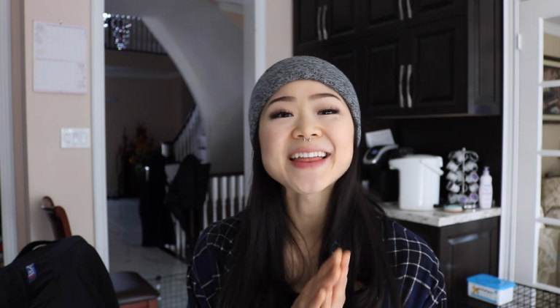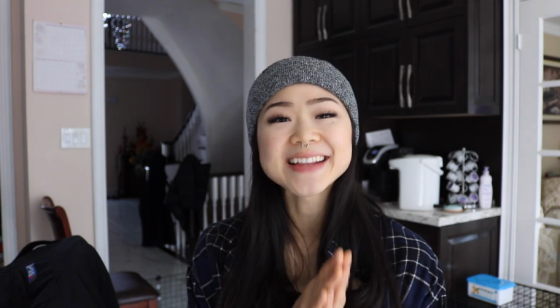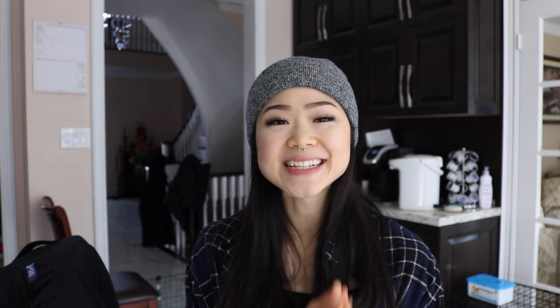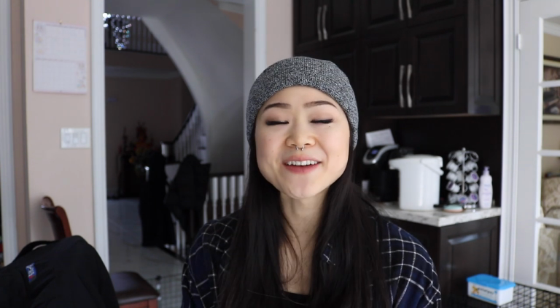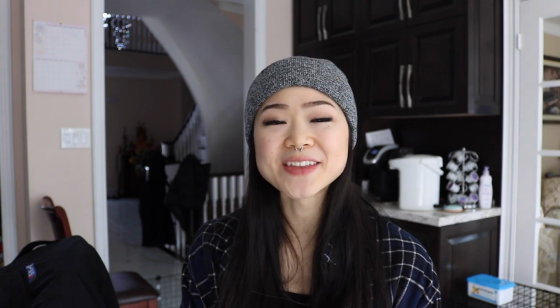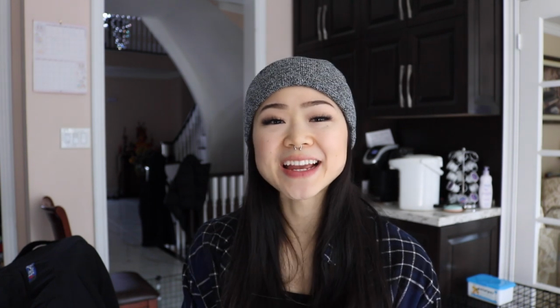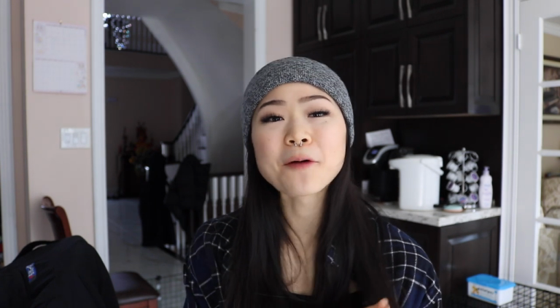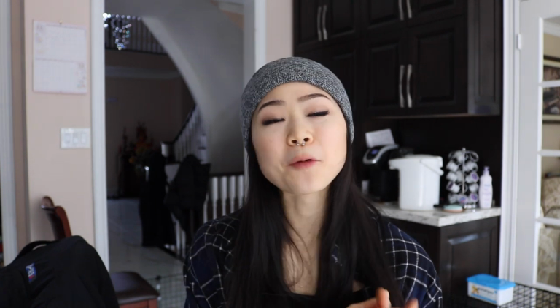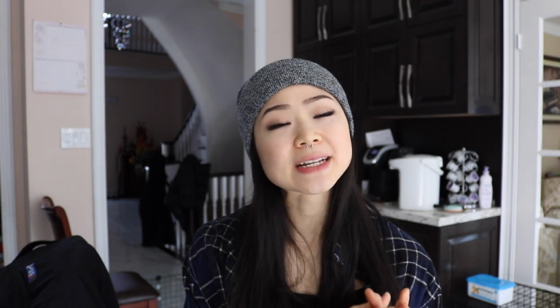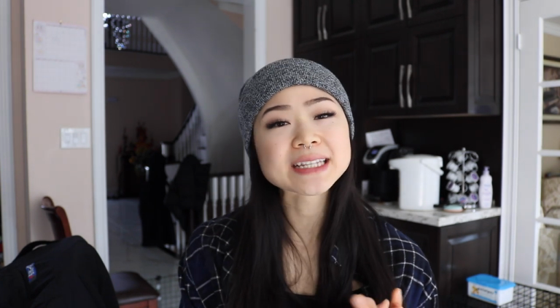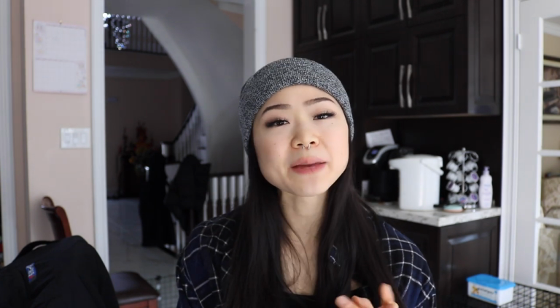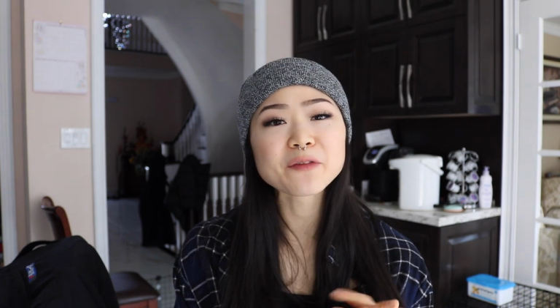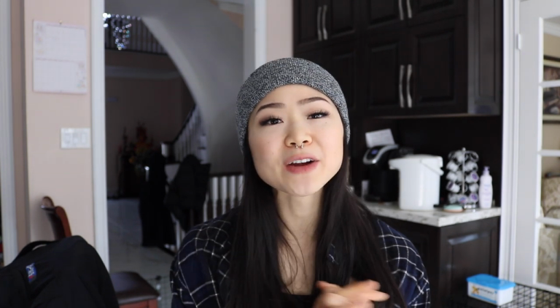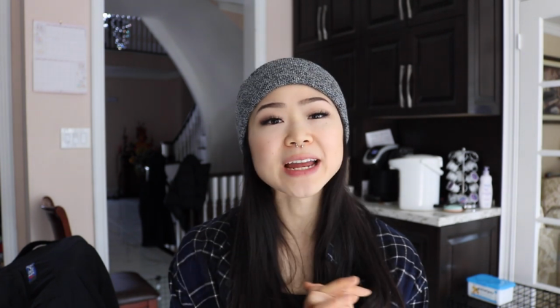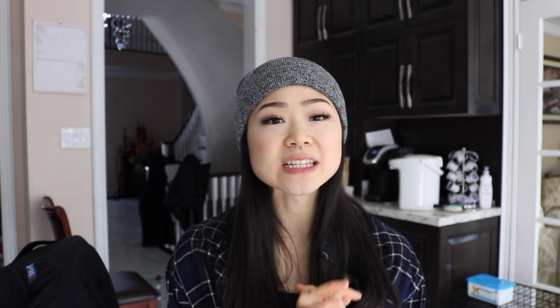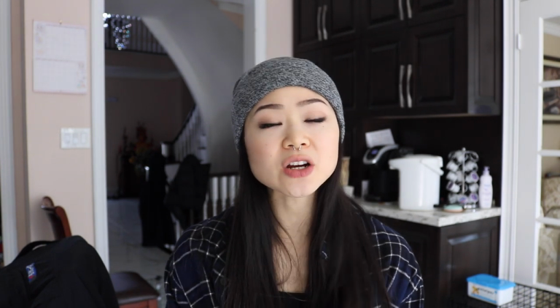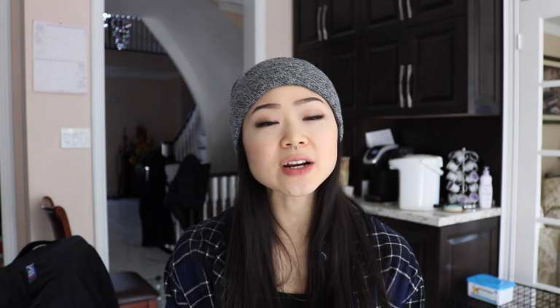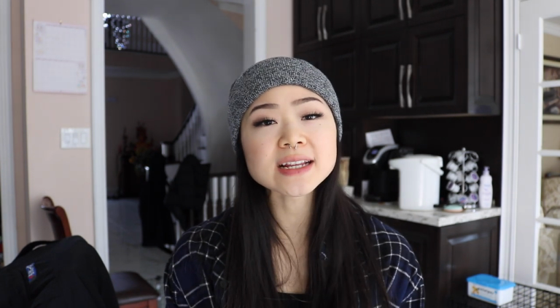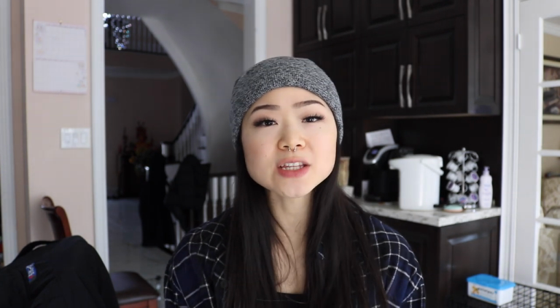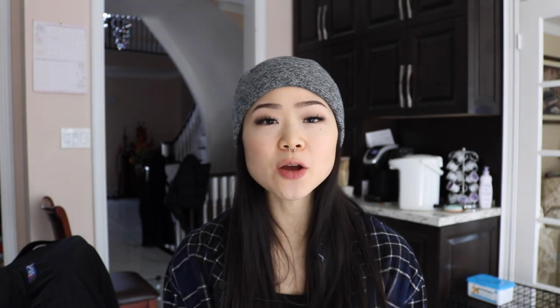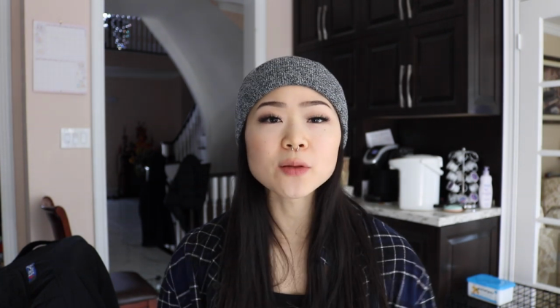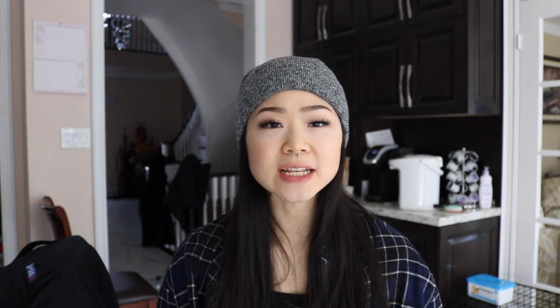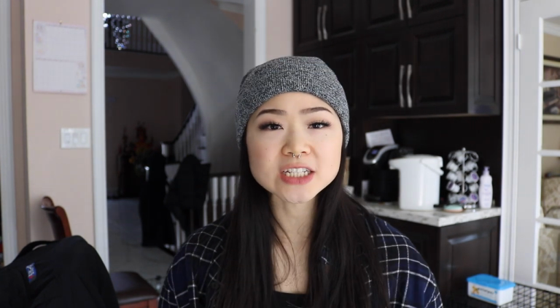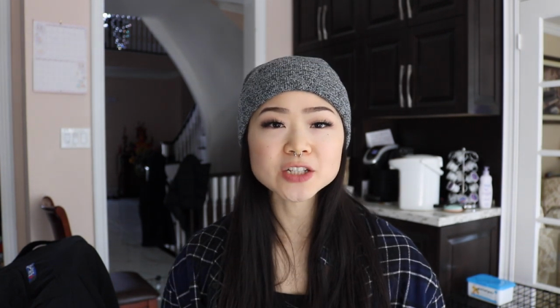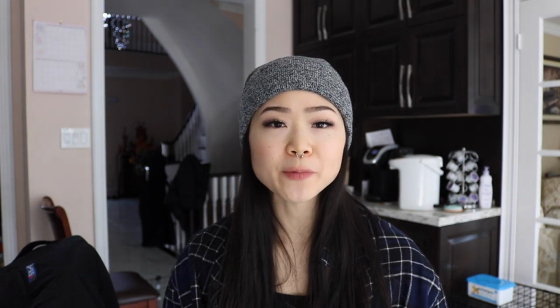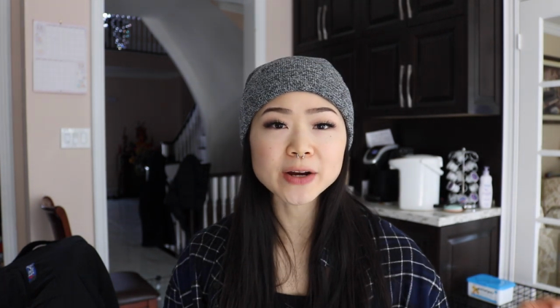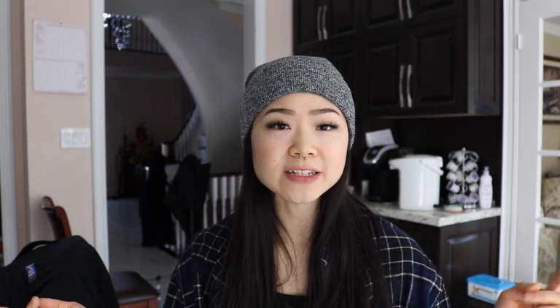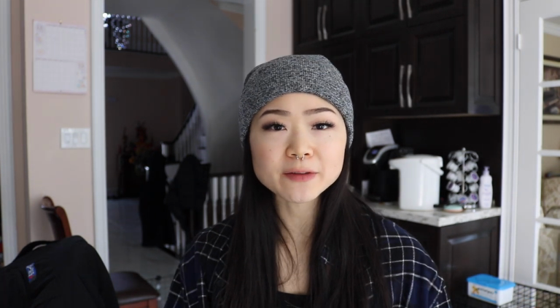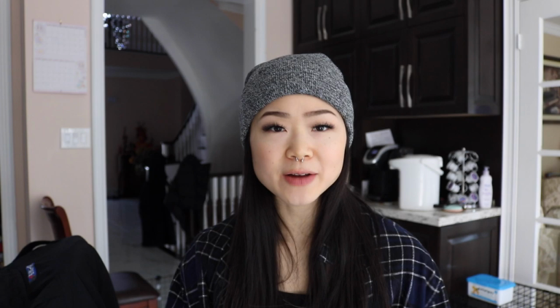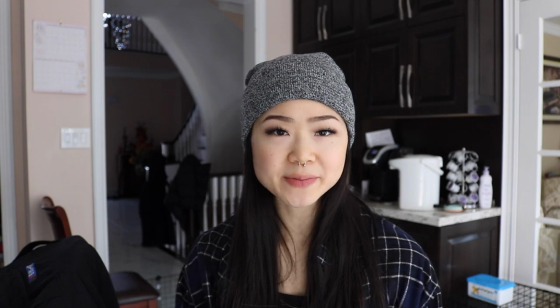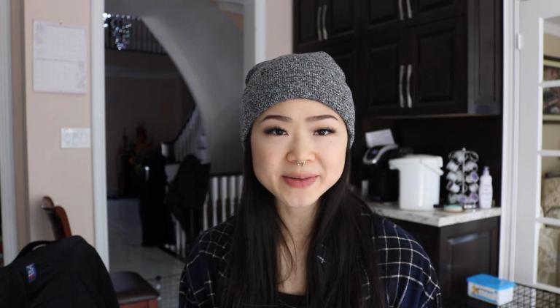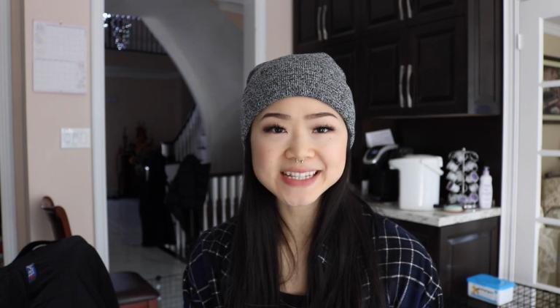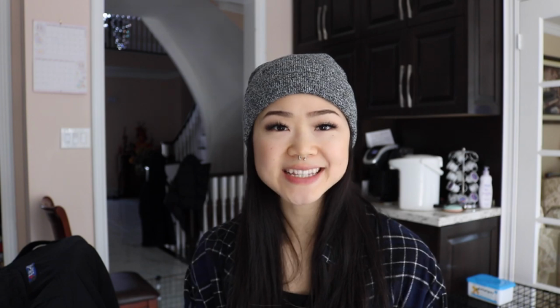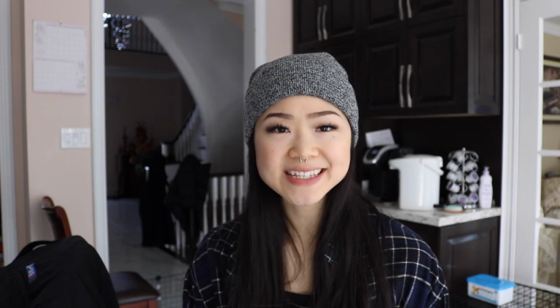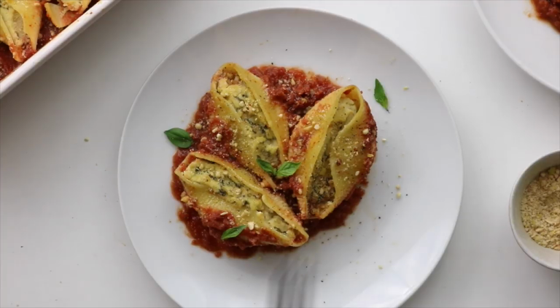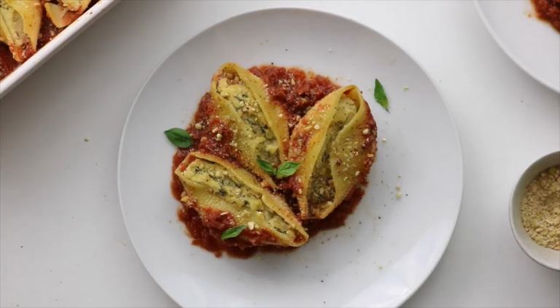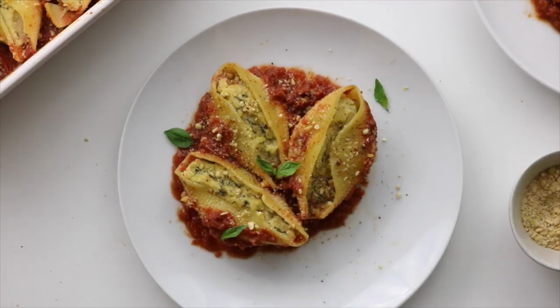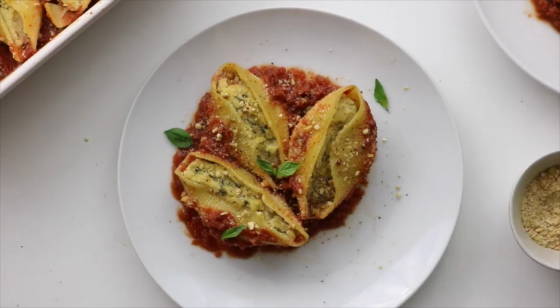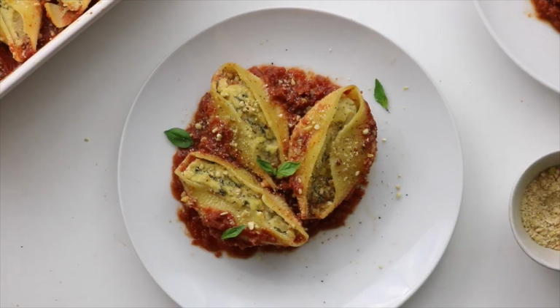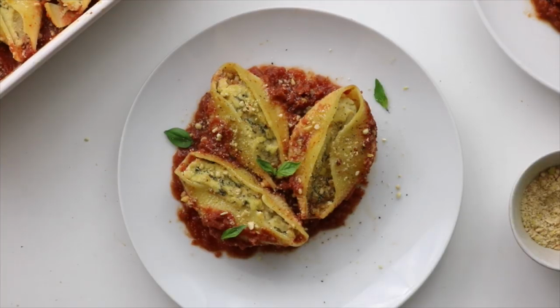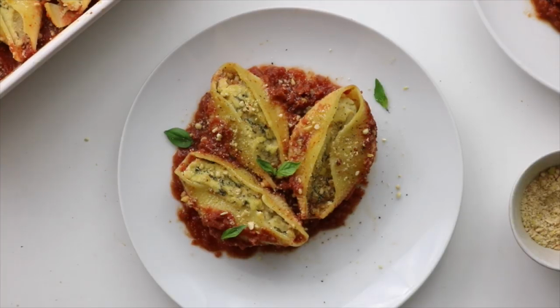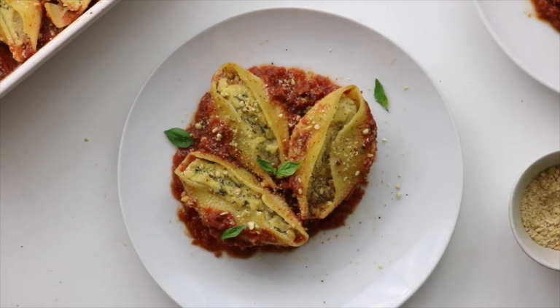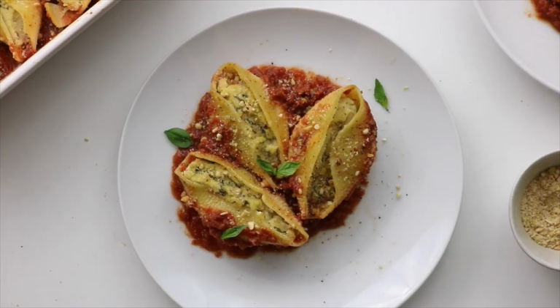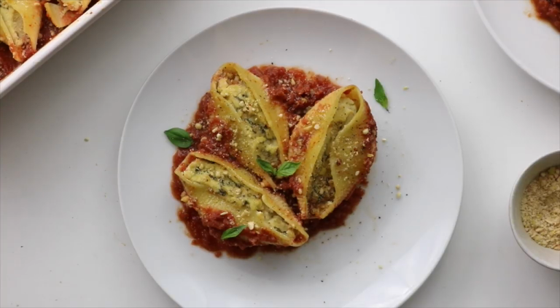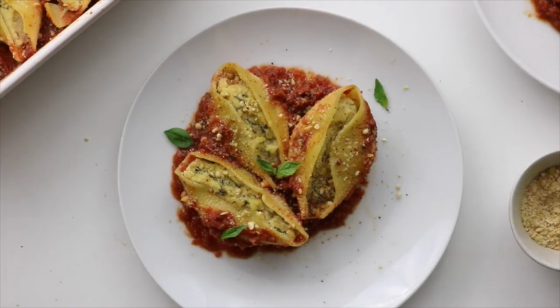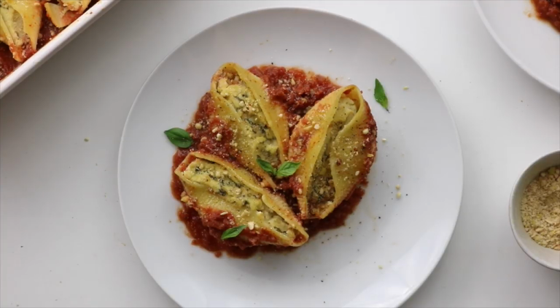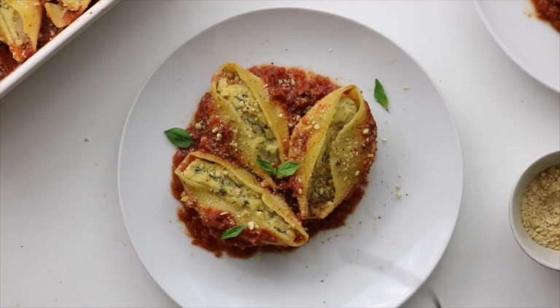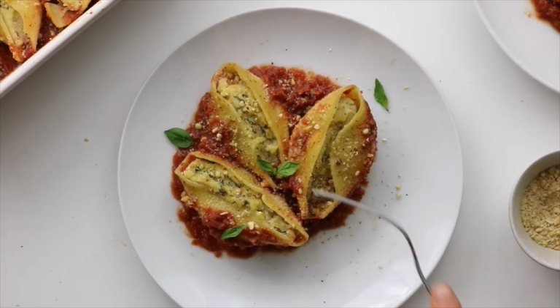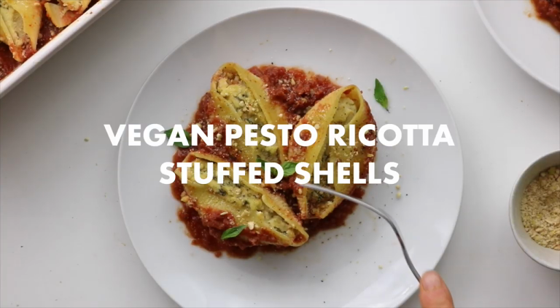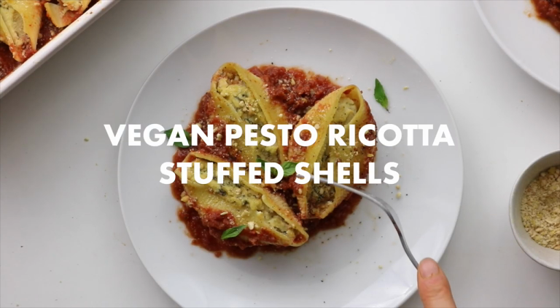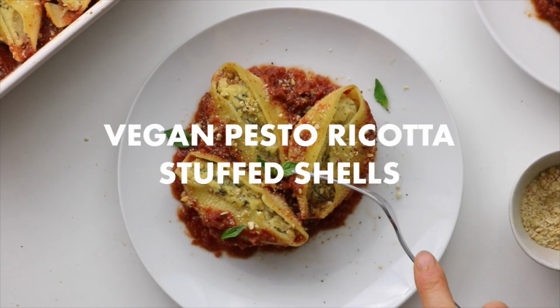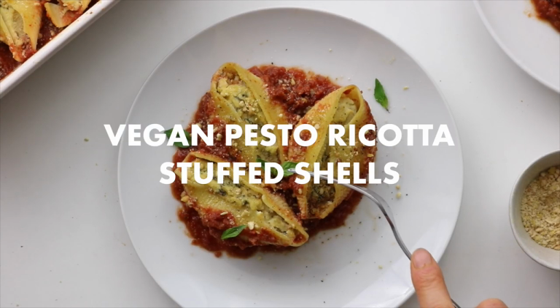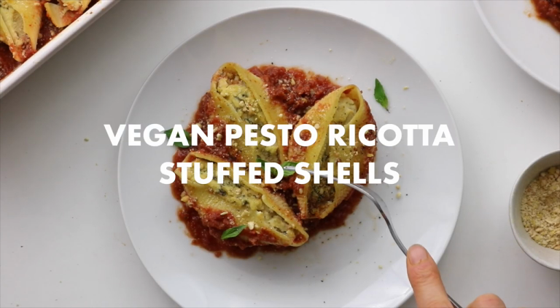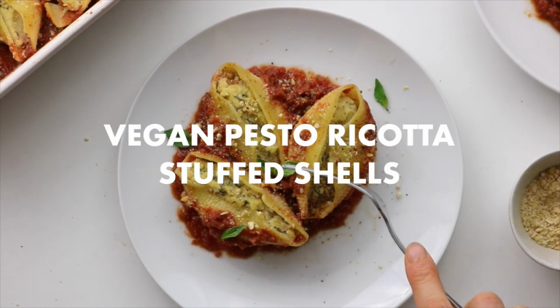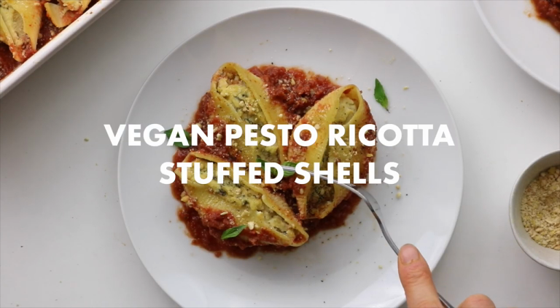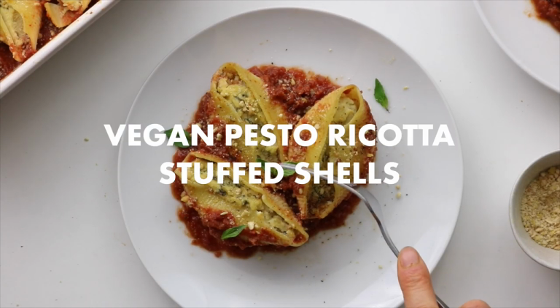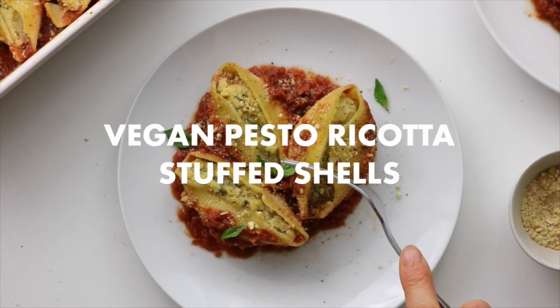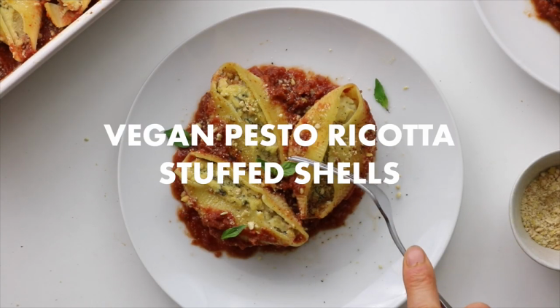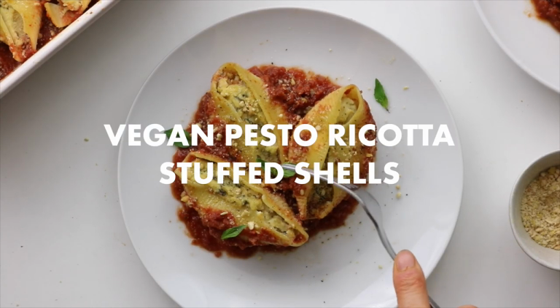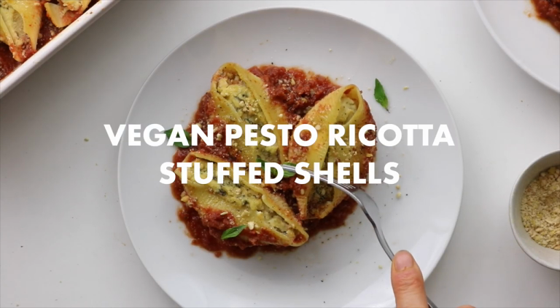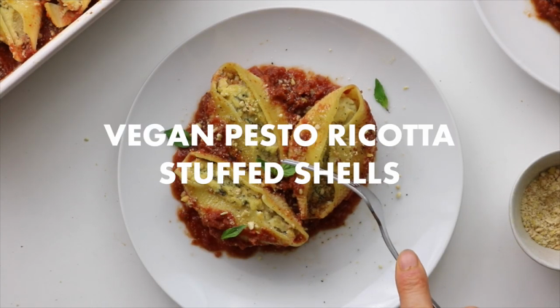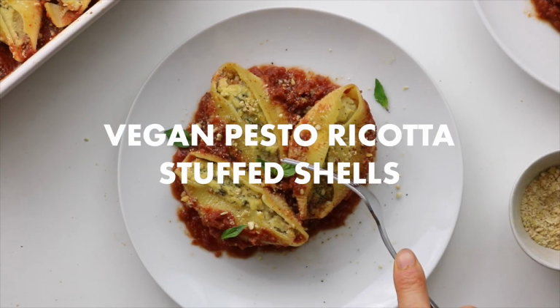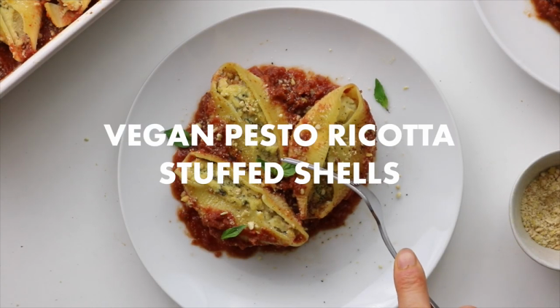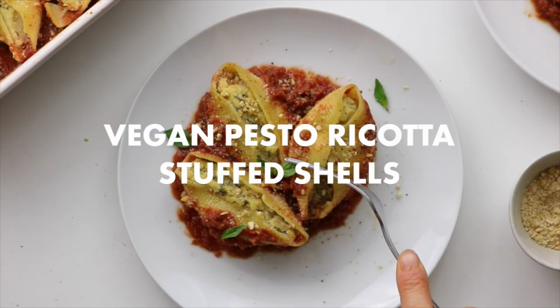I think that's everything I wanted to say before getting started, so let's jump right into the recipes. First let's make some vegan pesto ricotta stuffed shells.